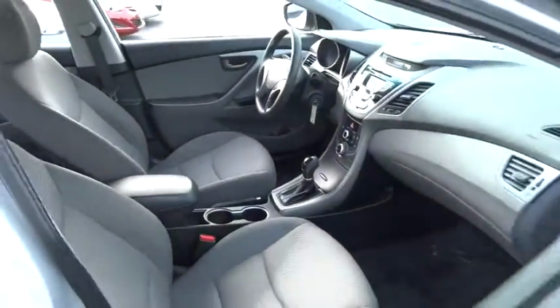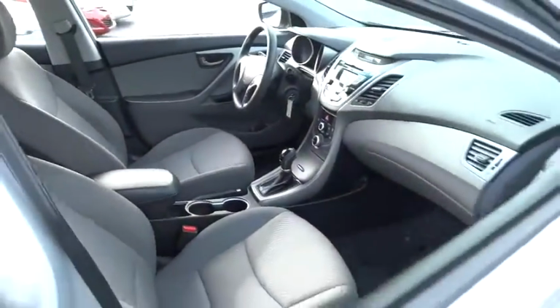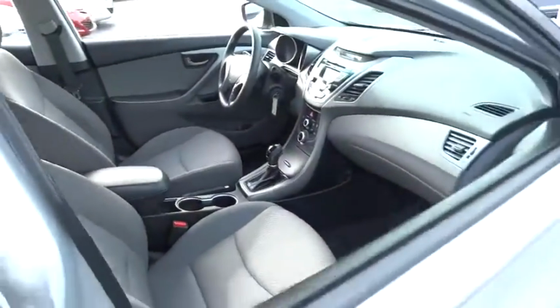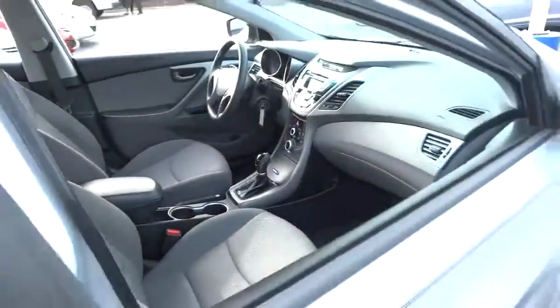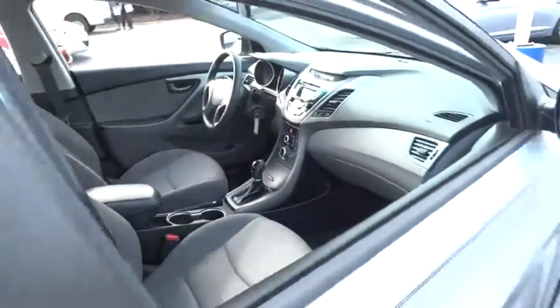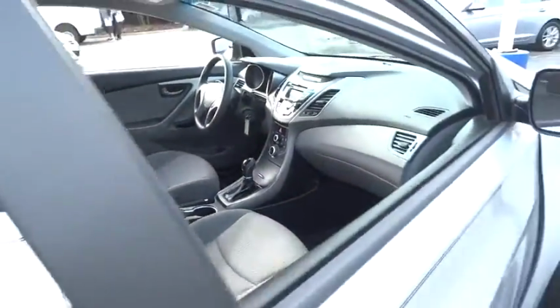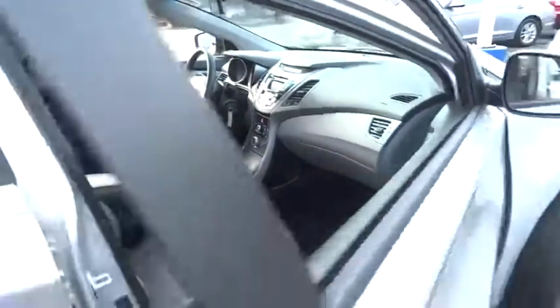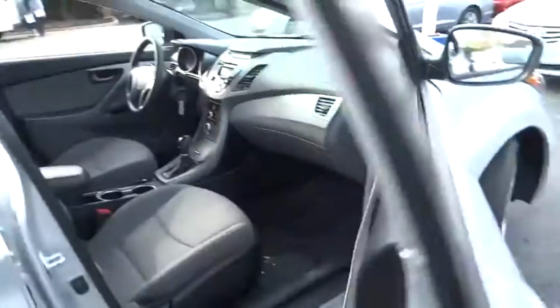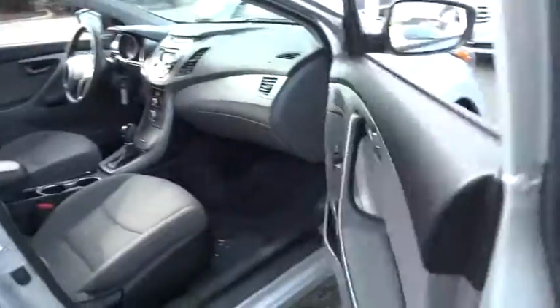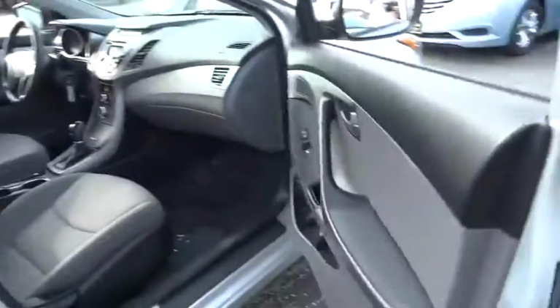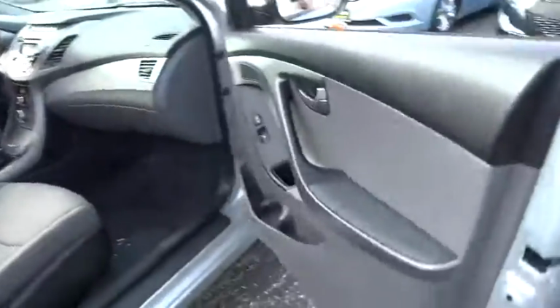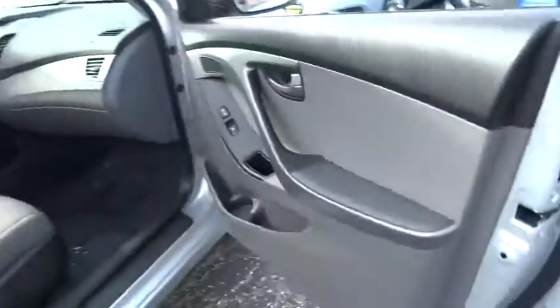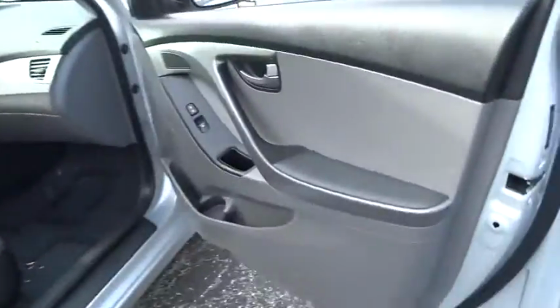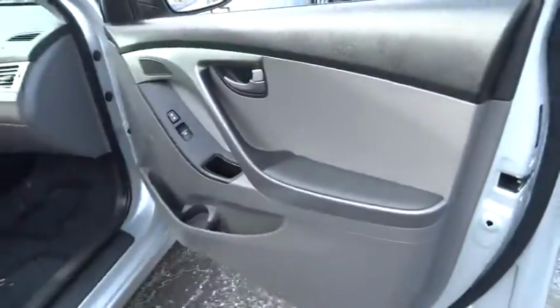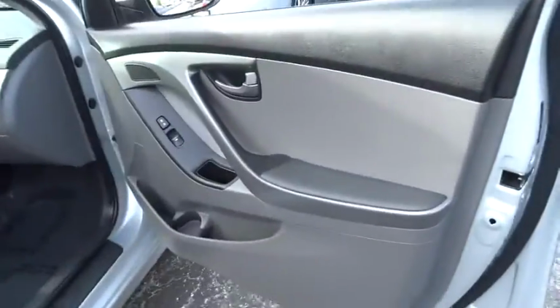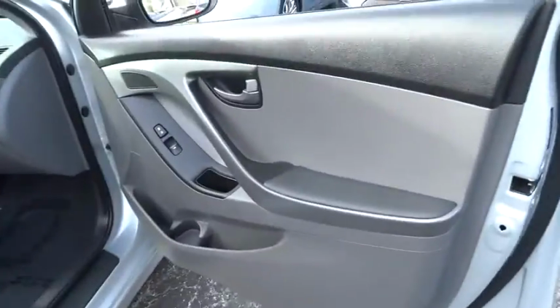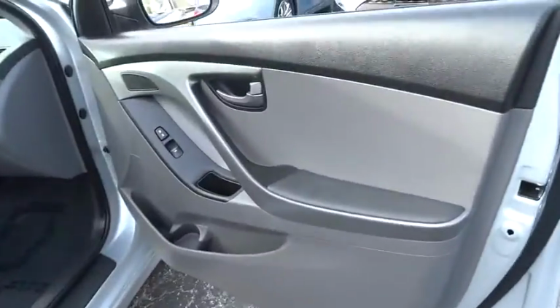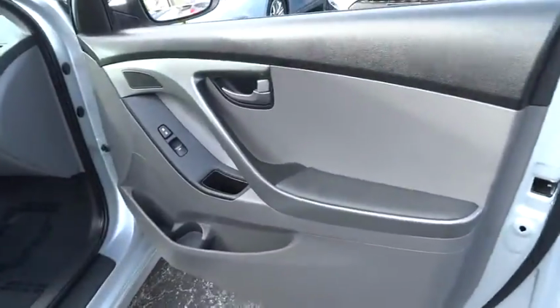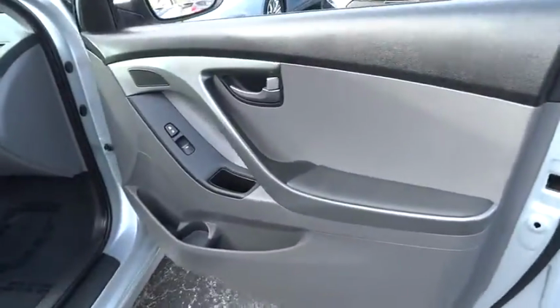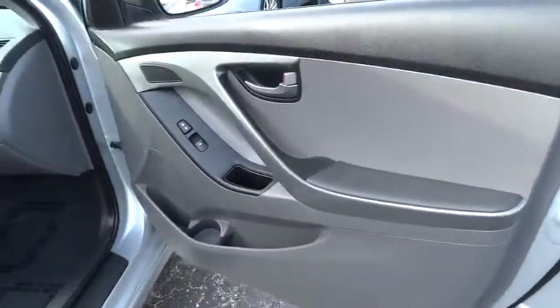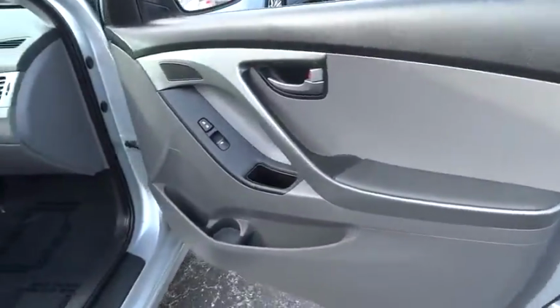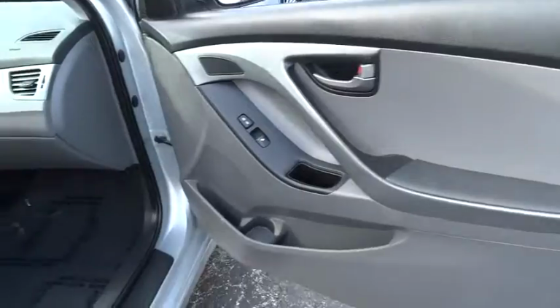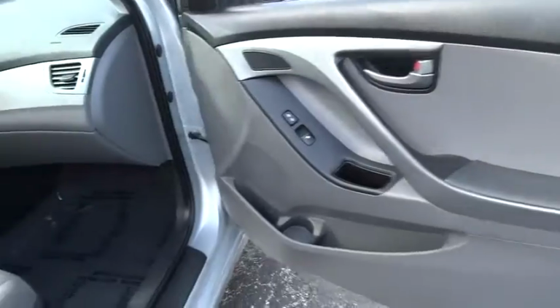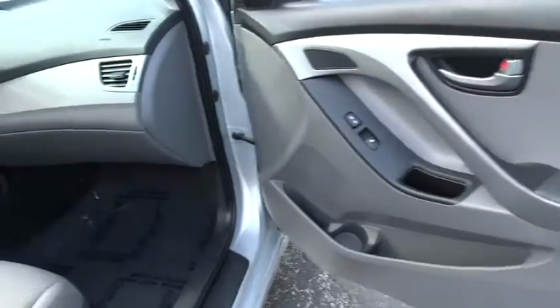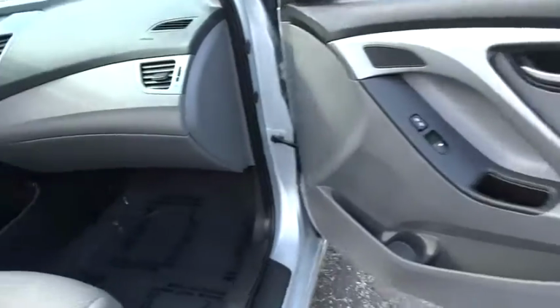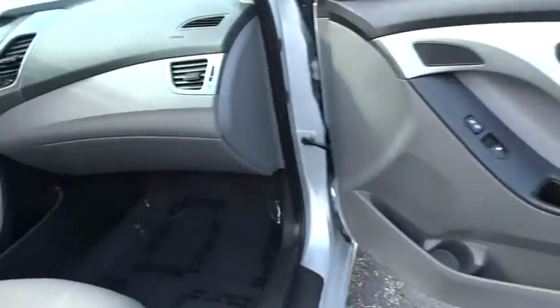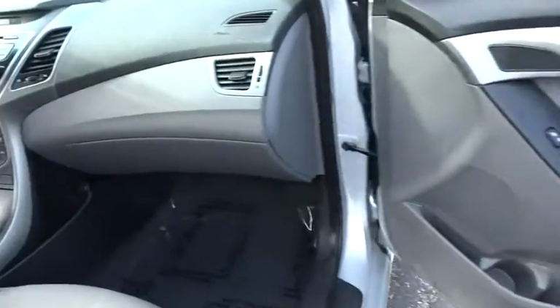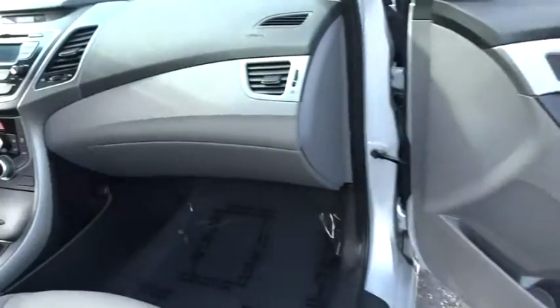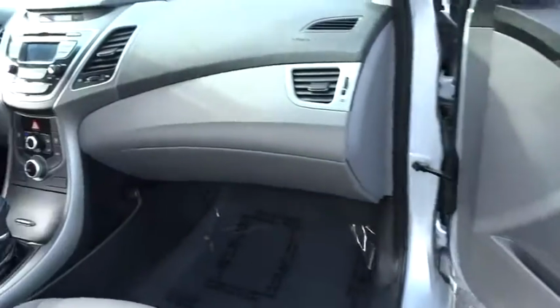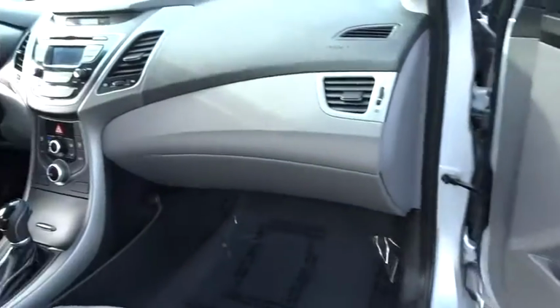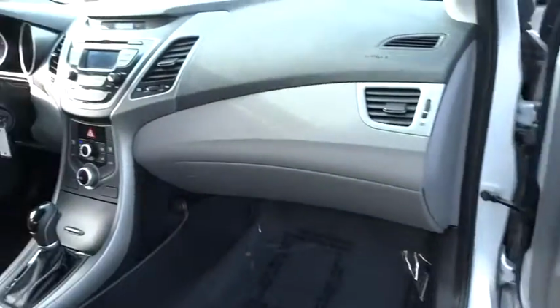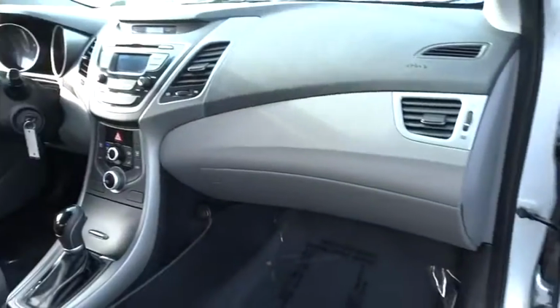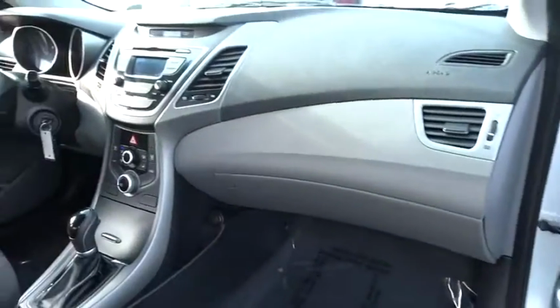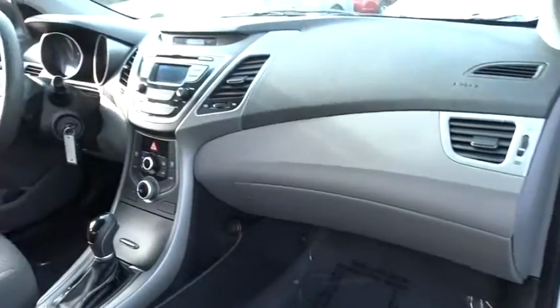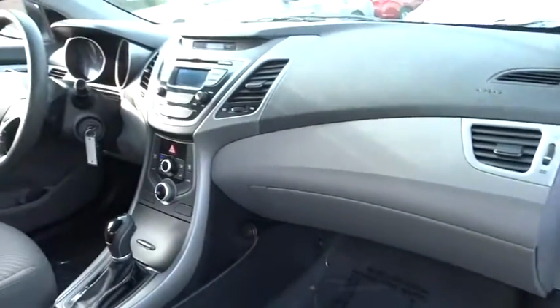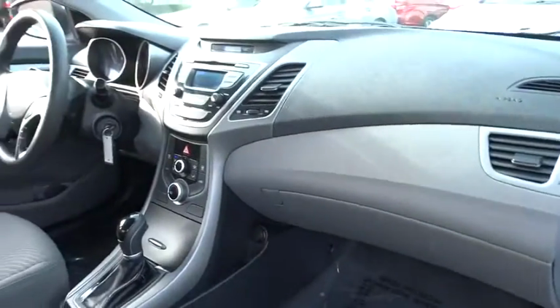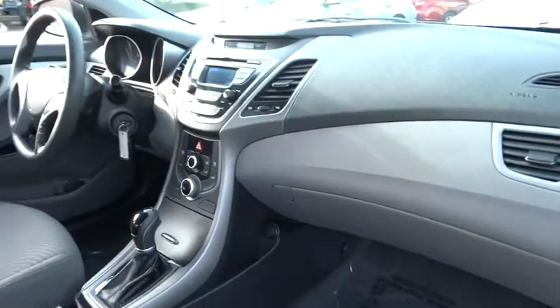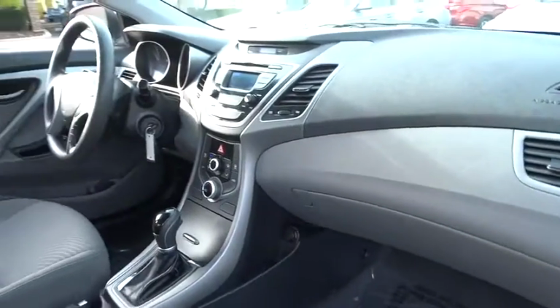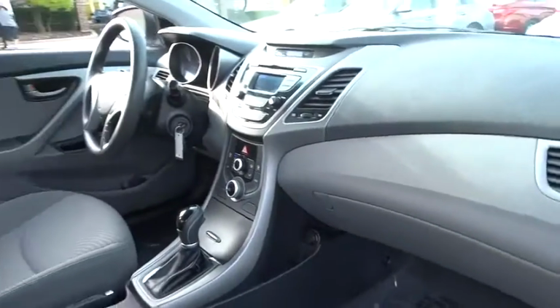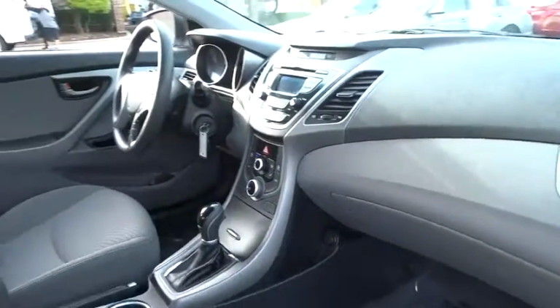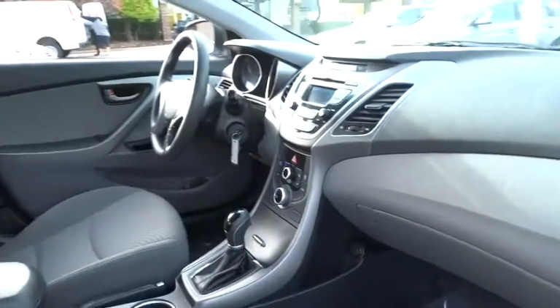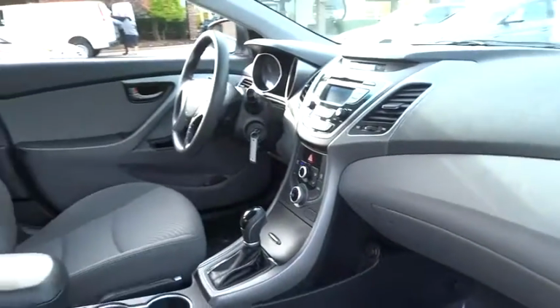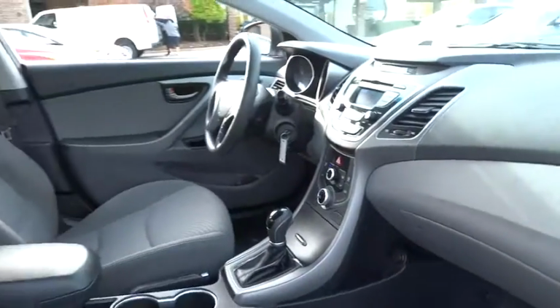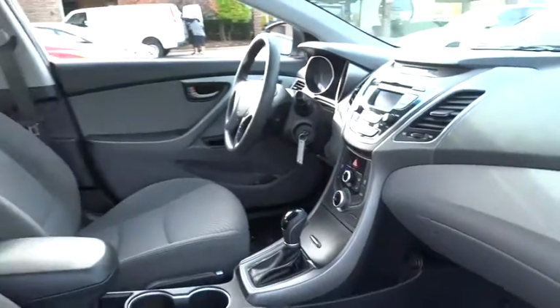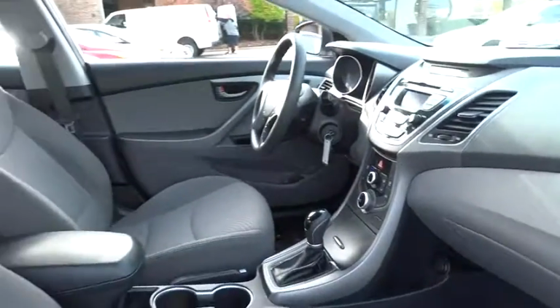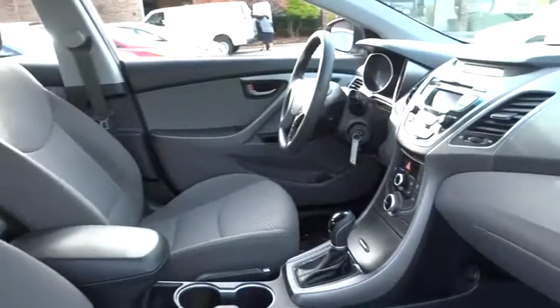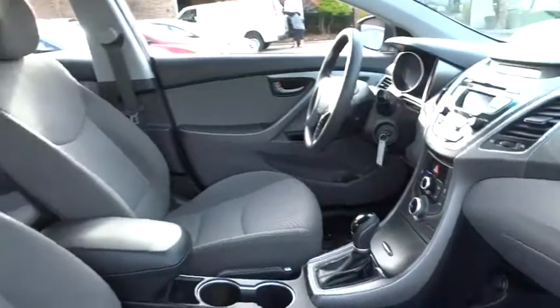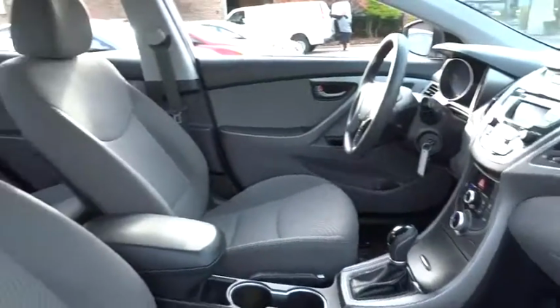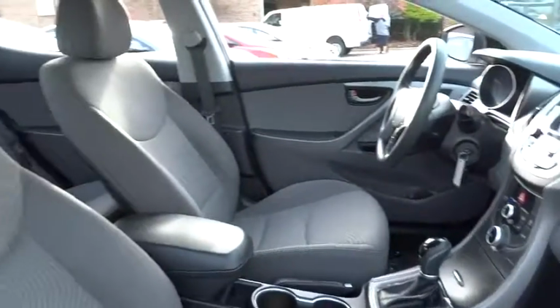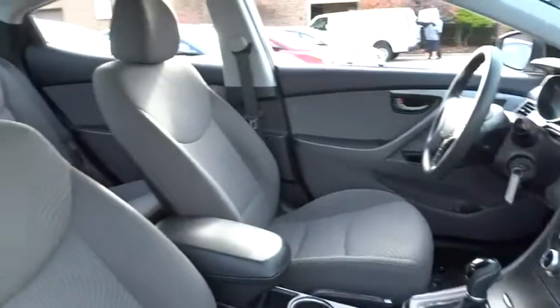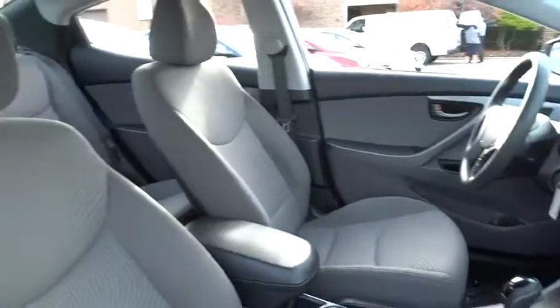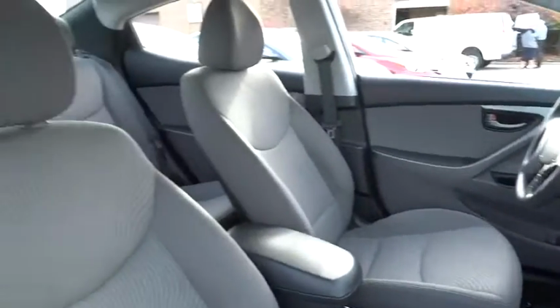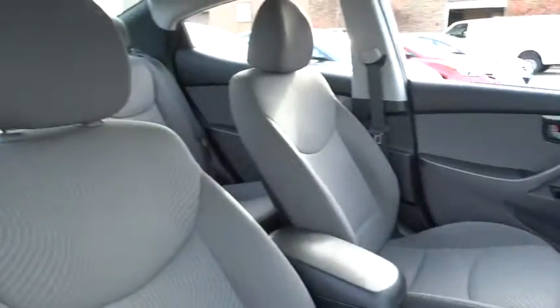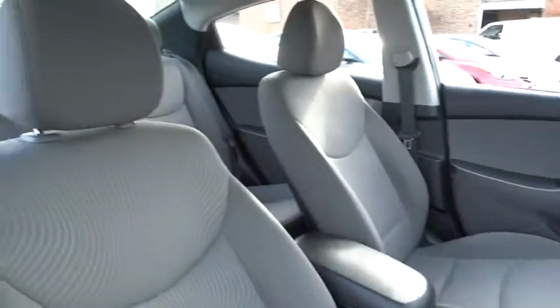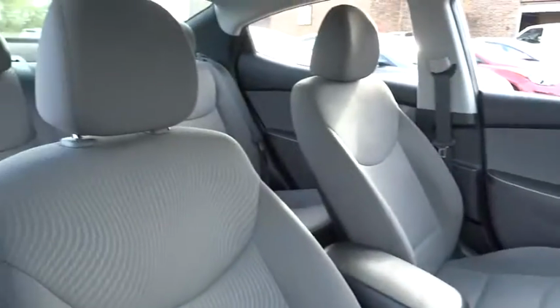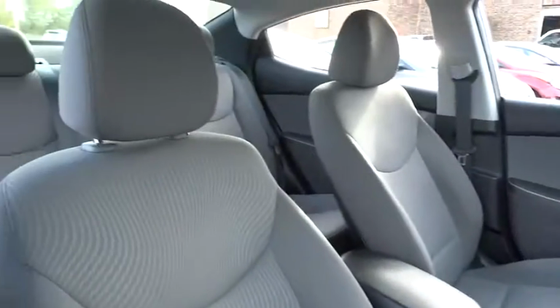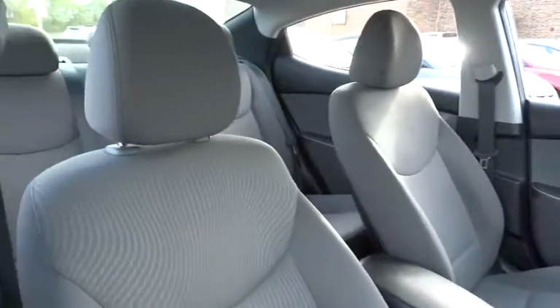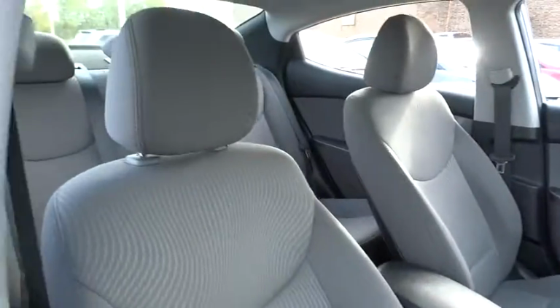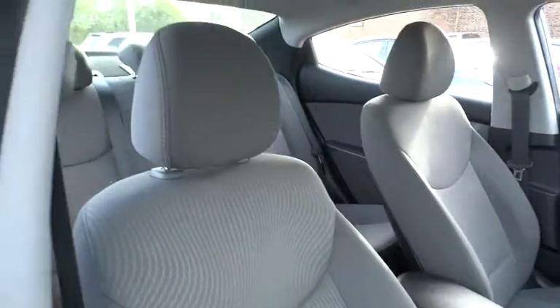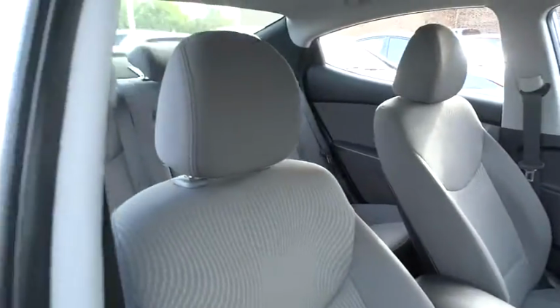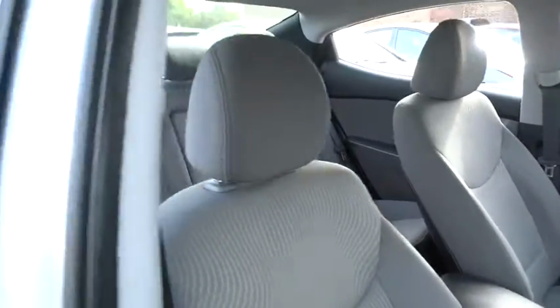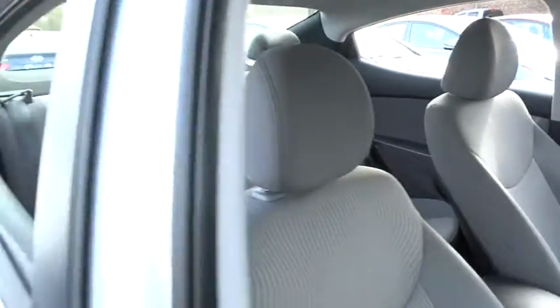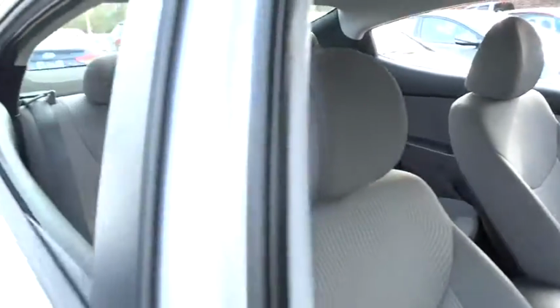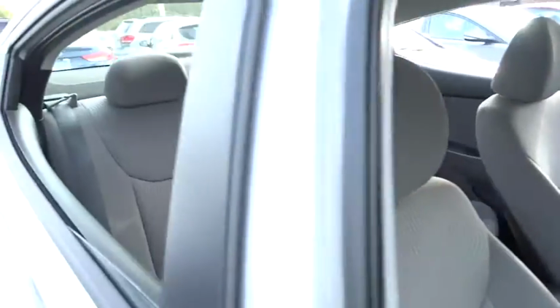This vehicle has less than 45,000 miles. If you like it online, you'll love it in your driveway. Take it for a spin today.